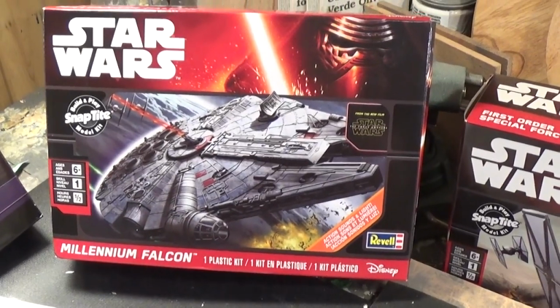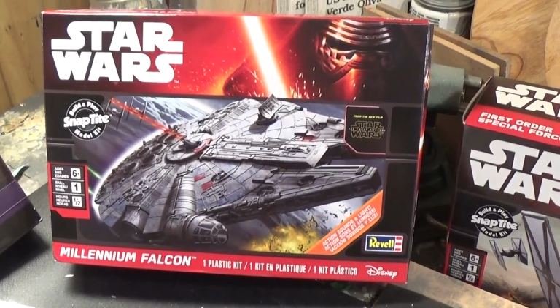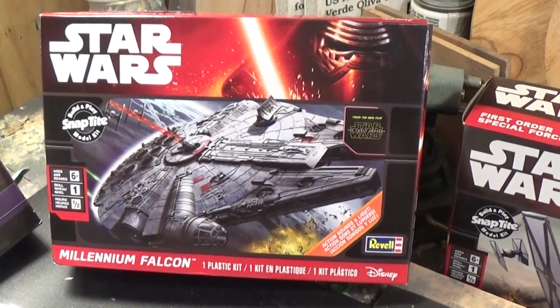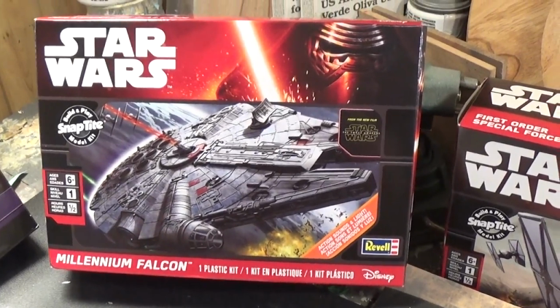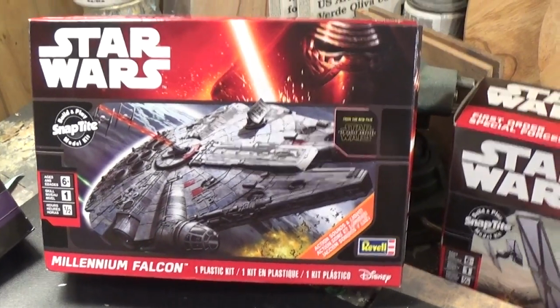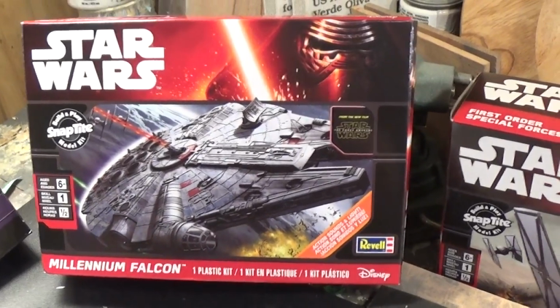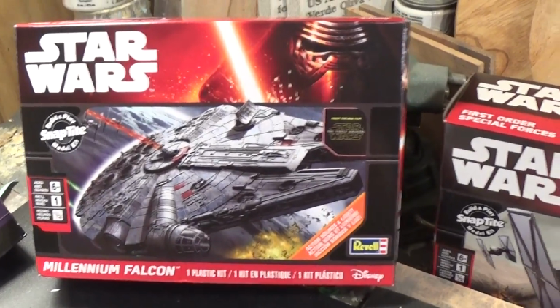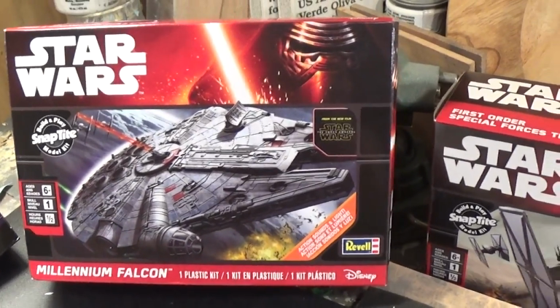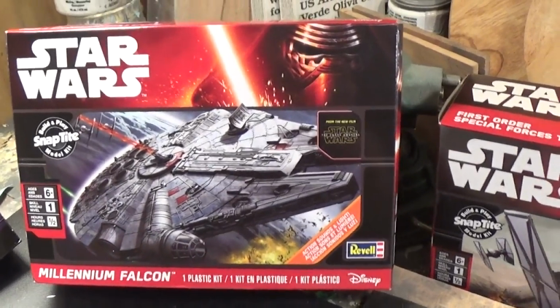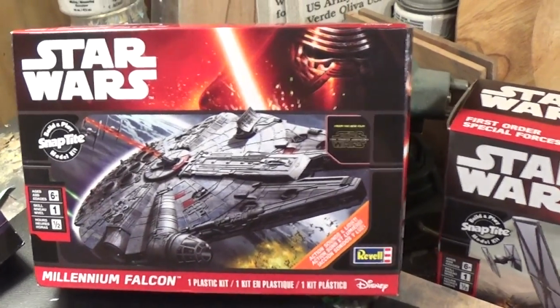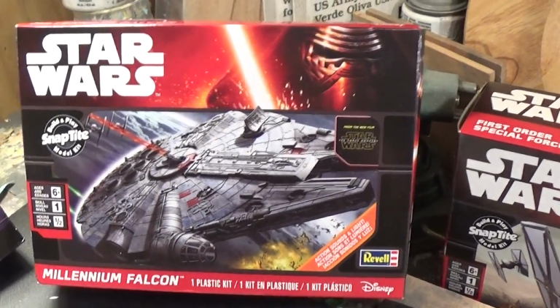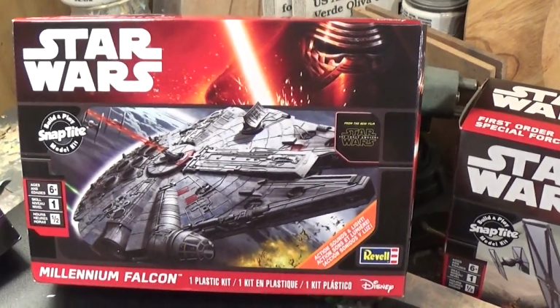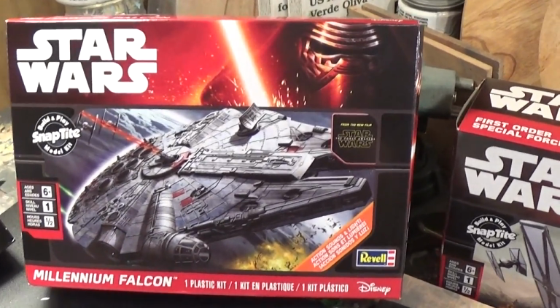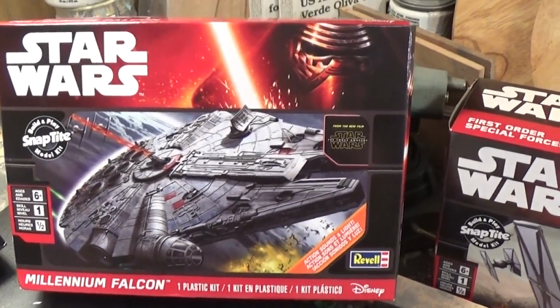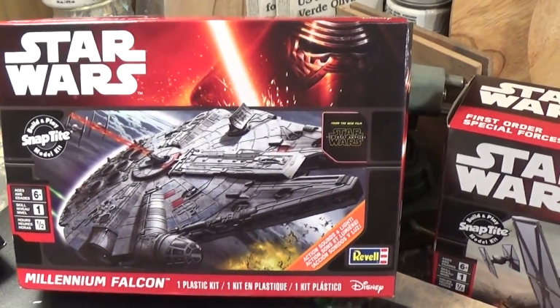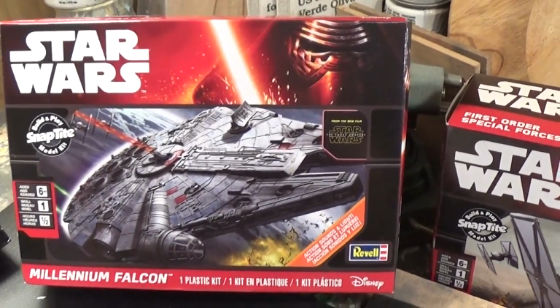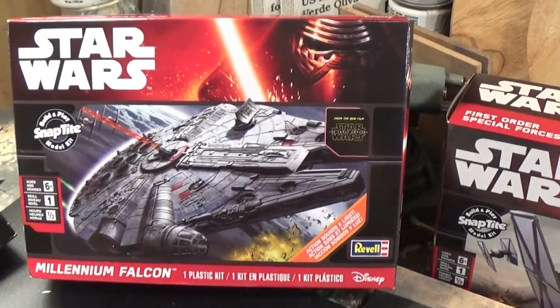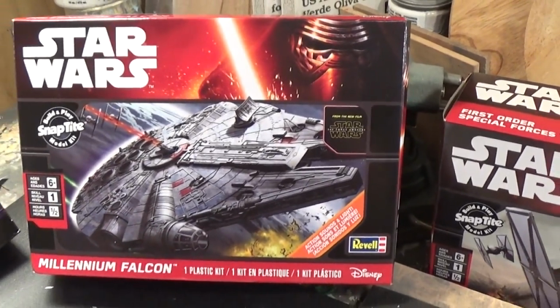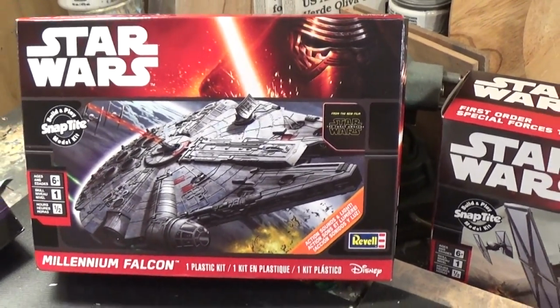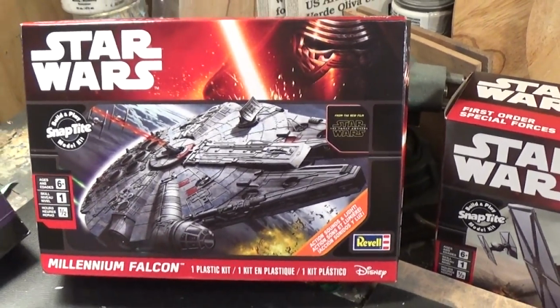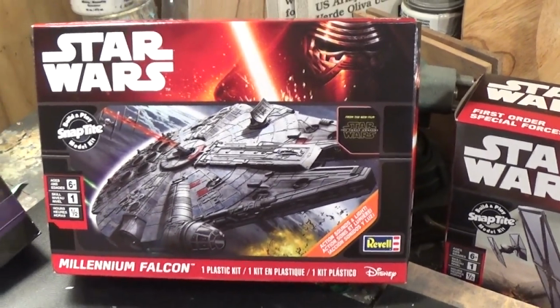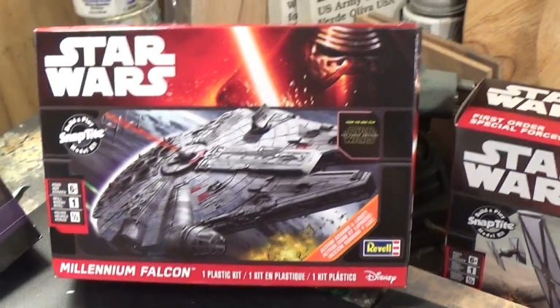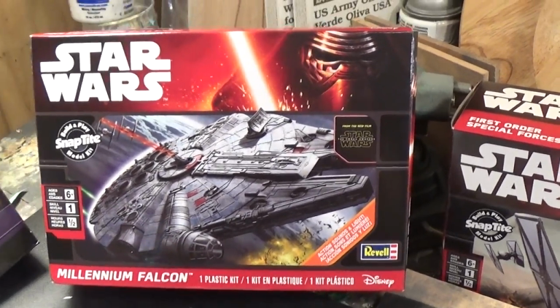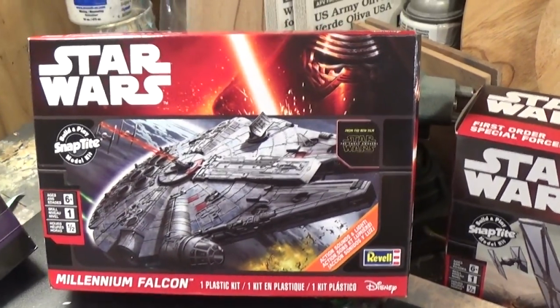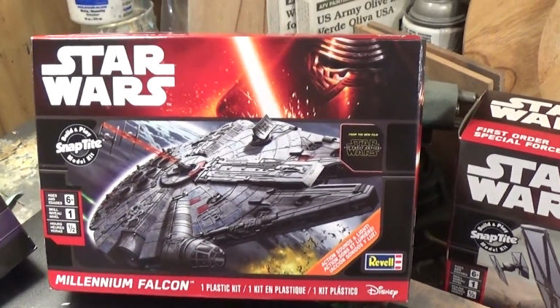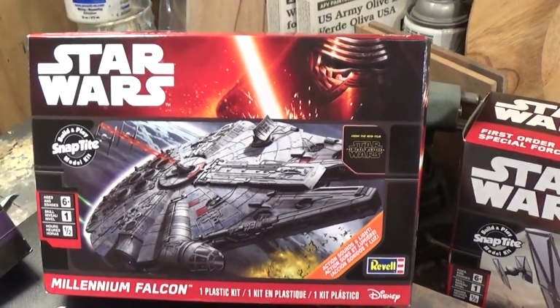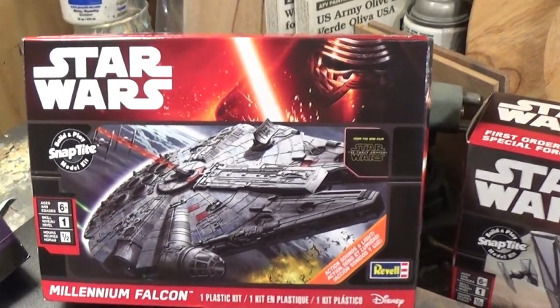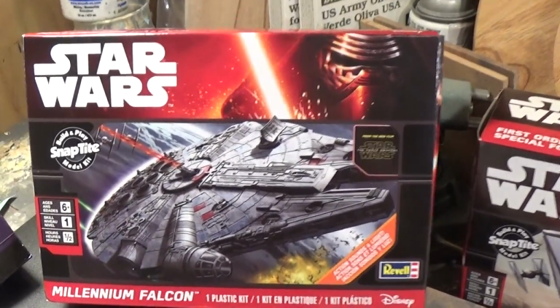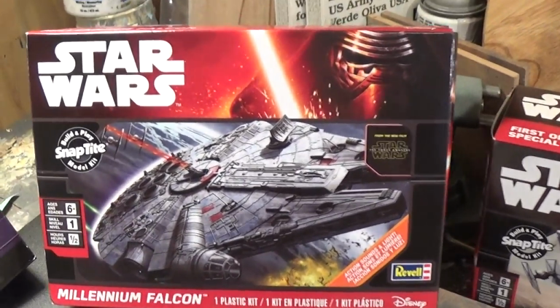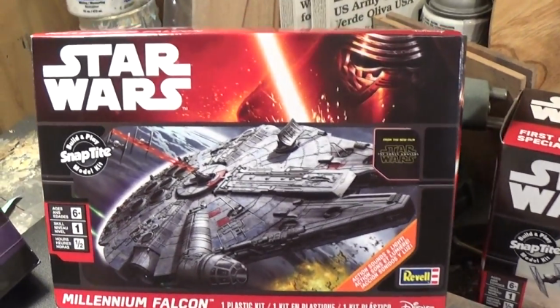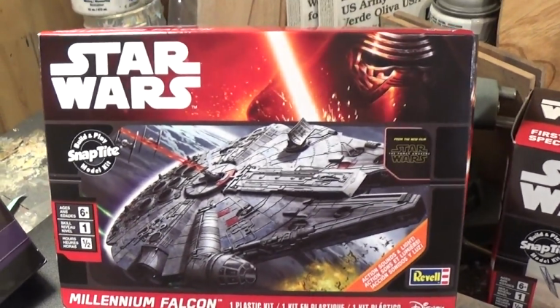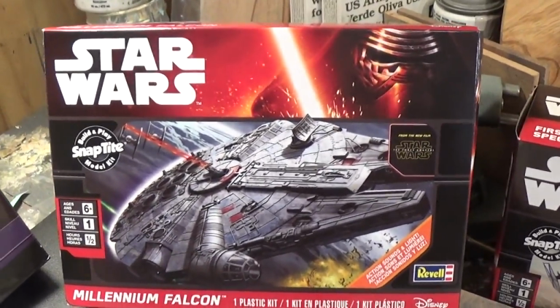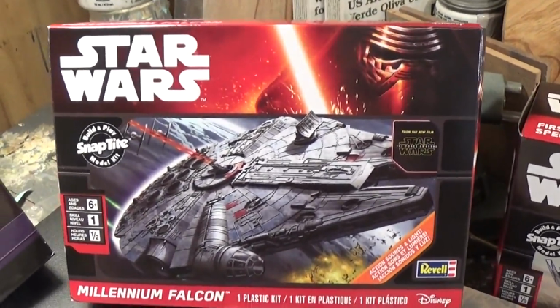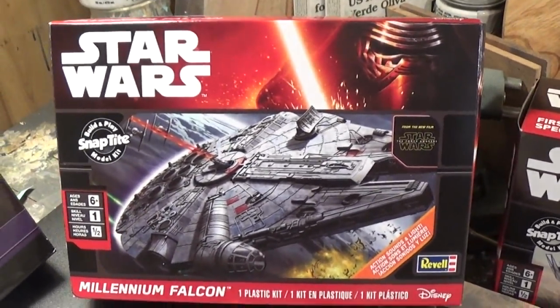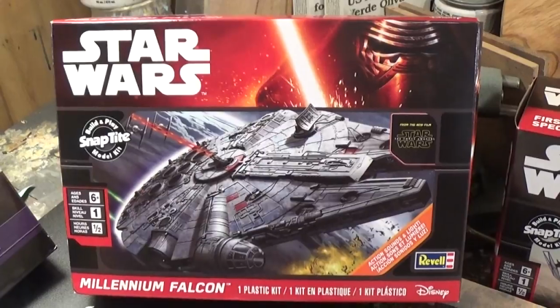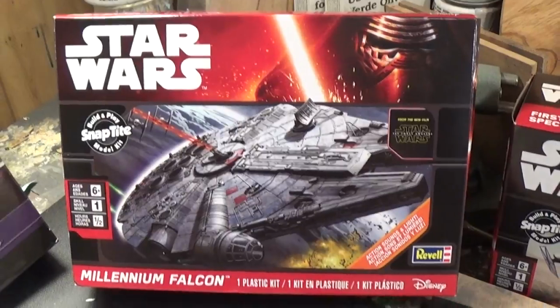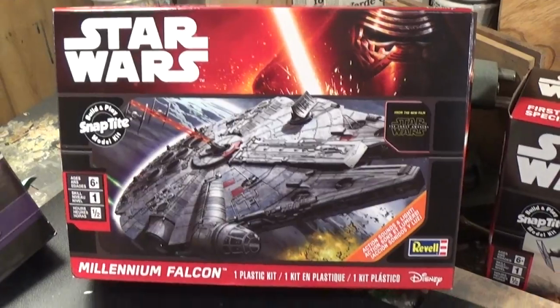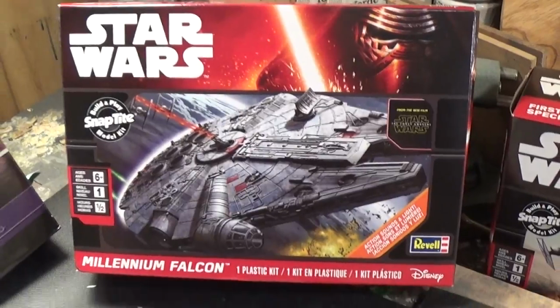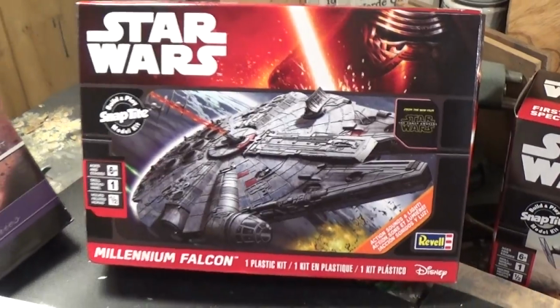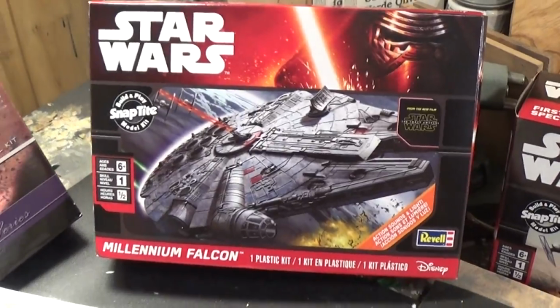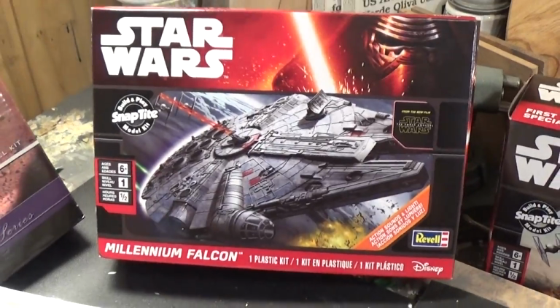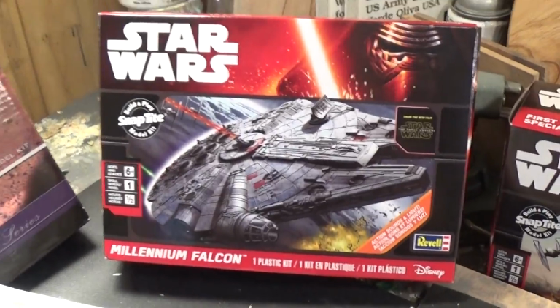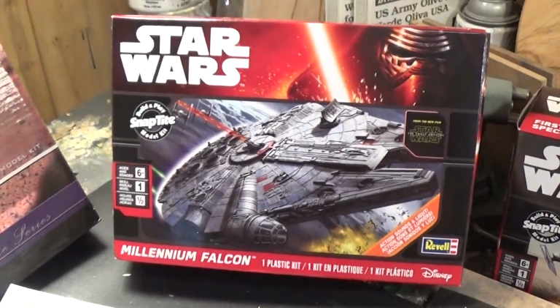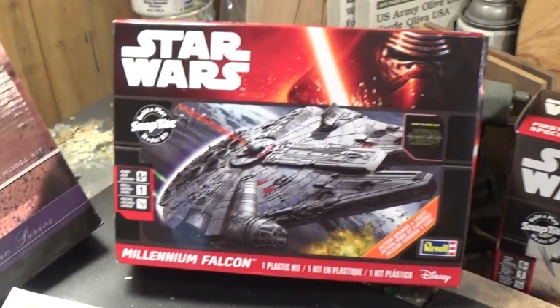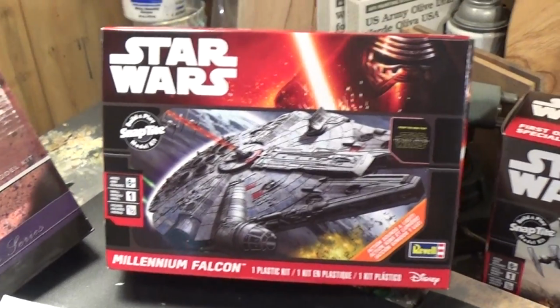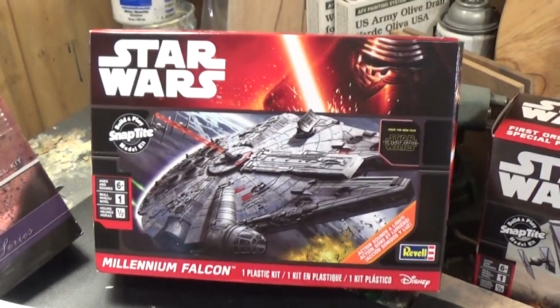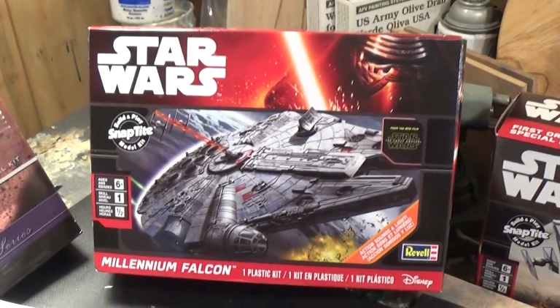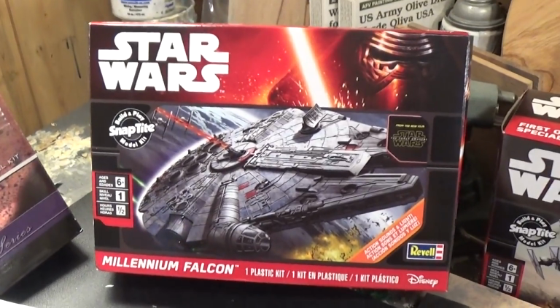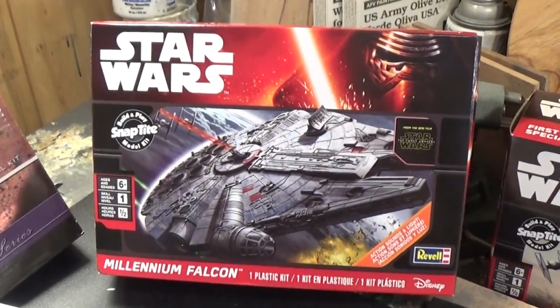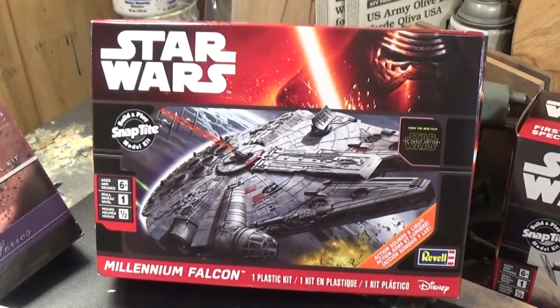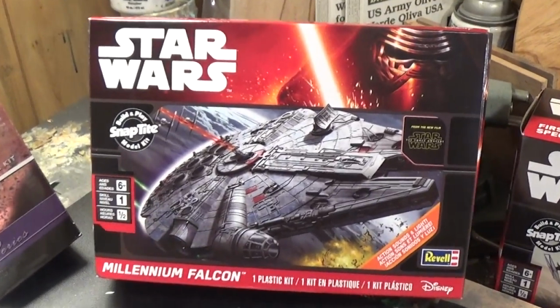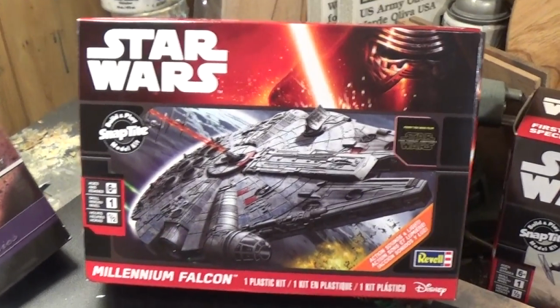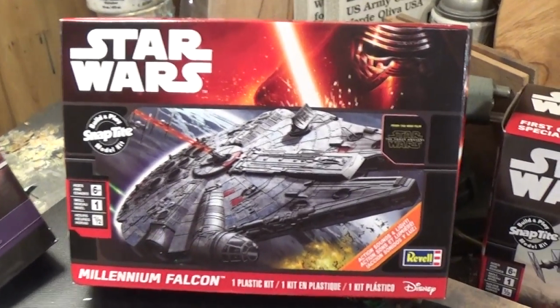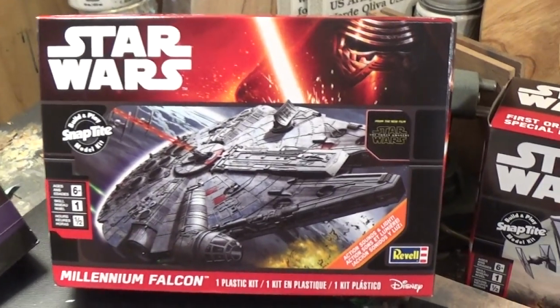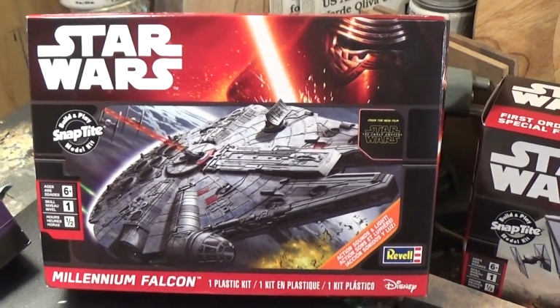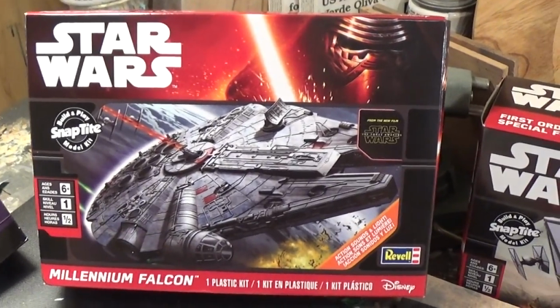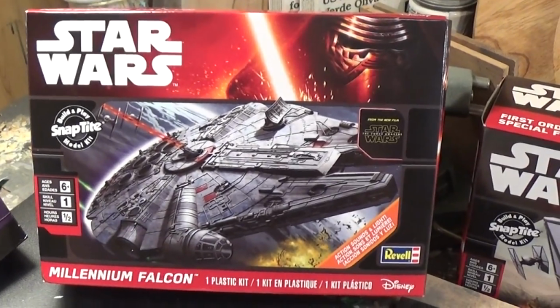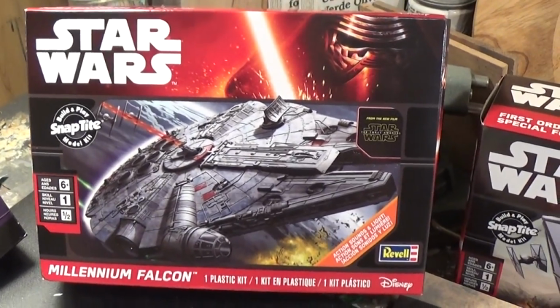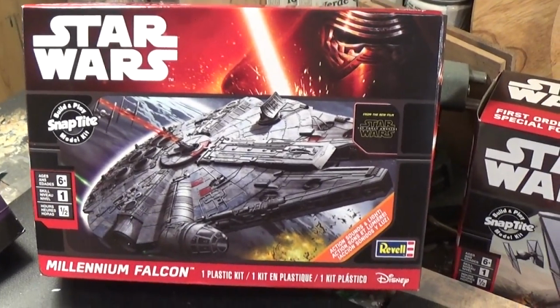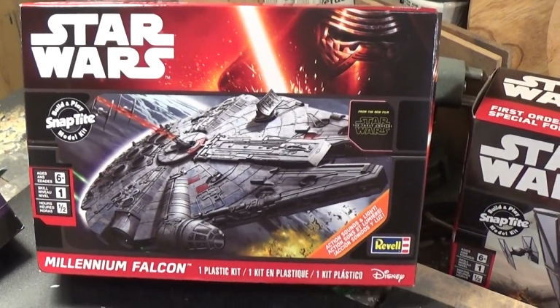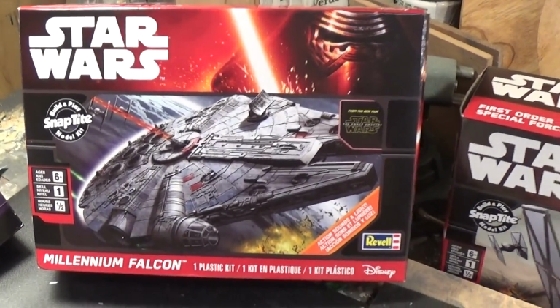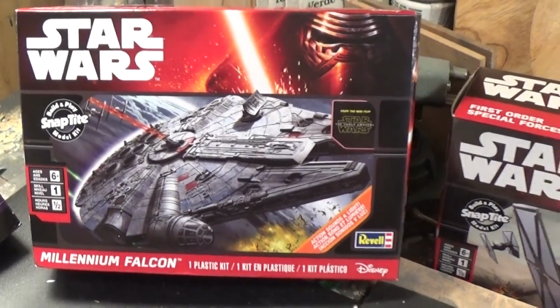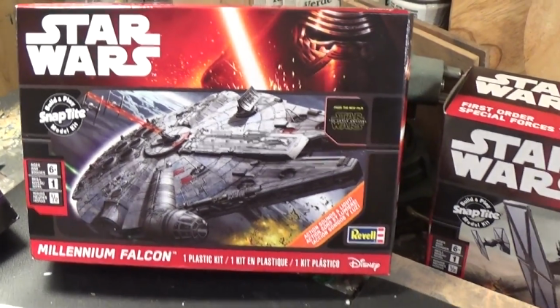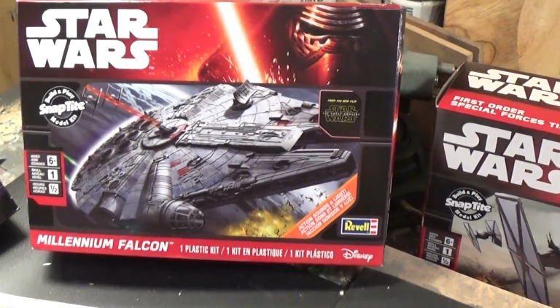I want to take a look at the Rebels Star Wars The Force Awakens Snap-Tite Millennium Falcon Kit.